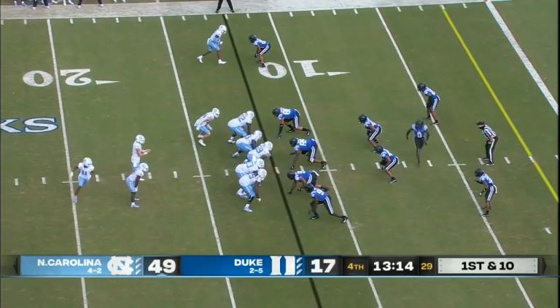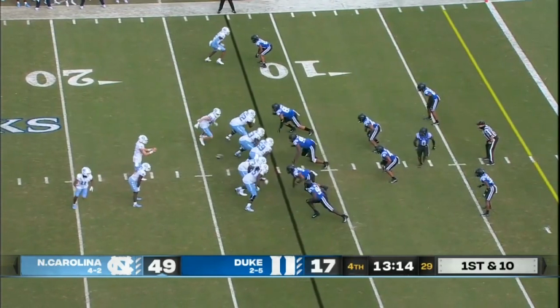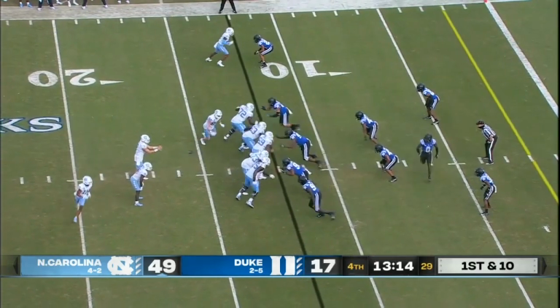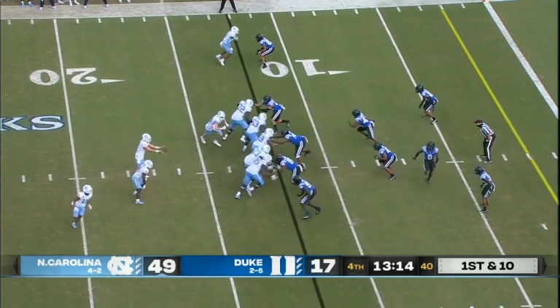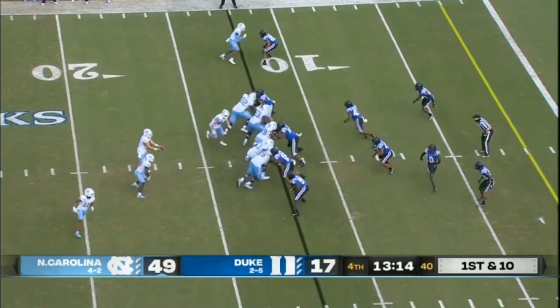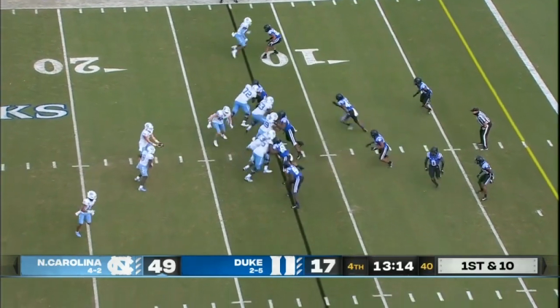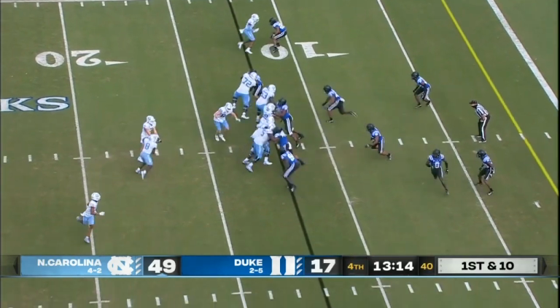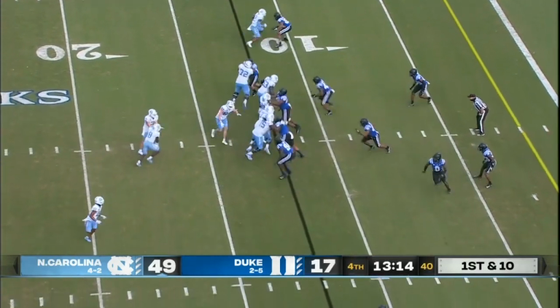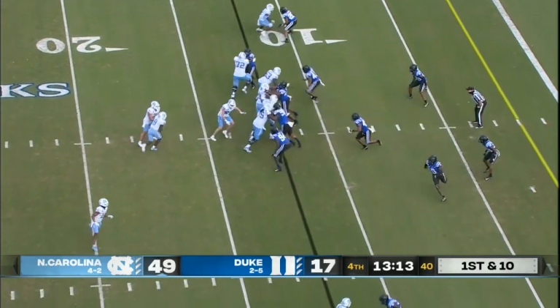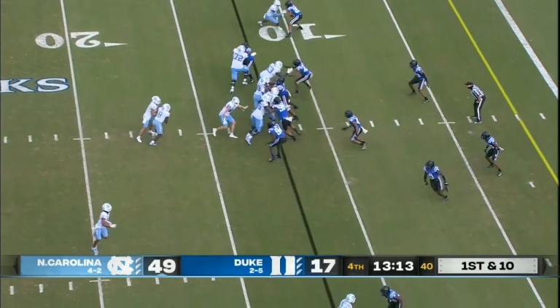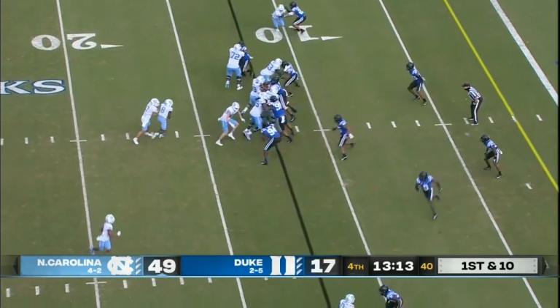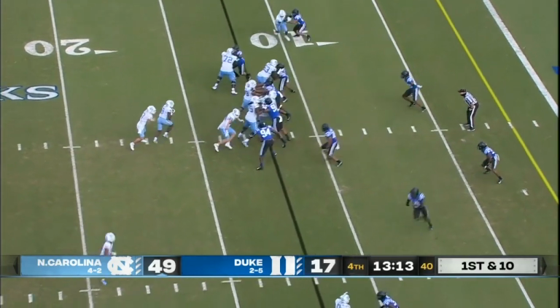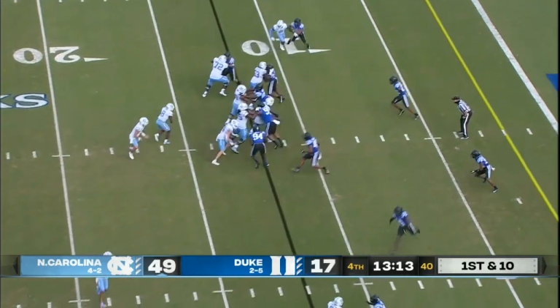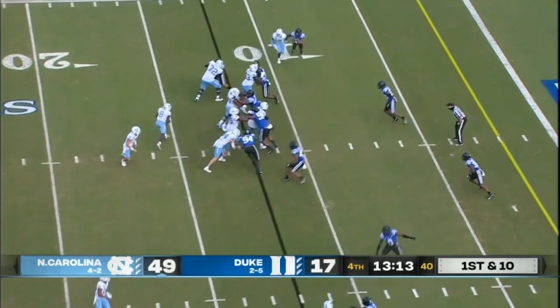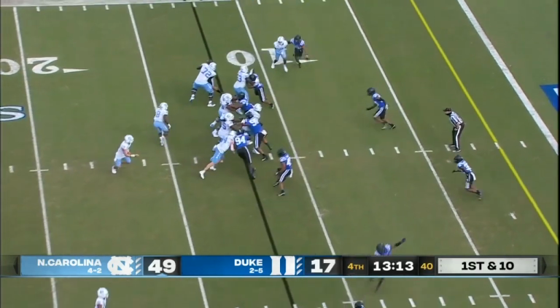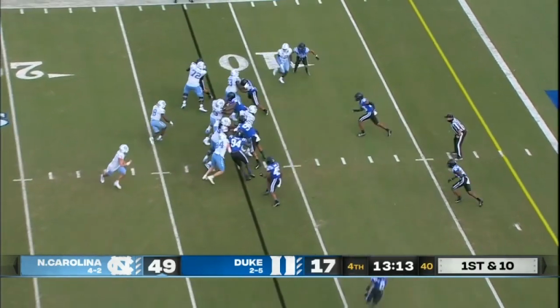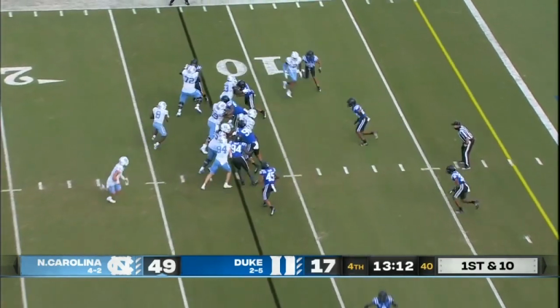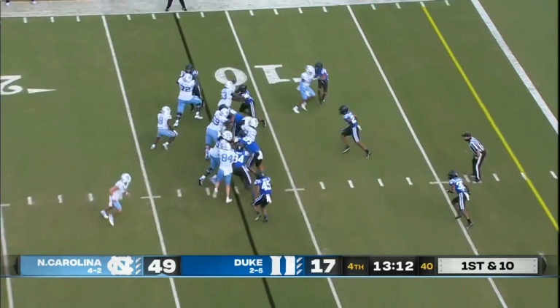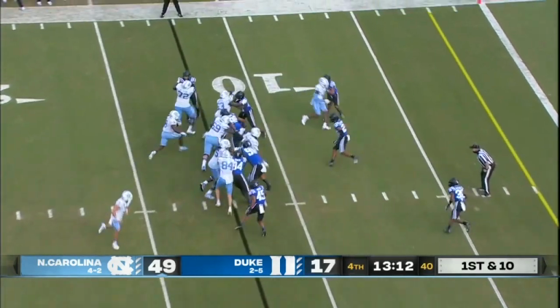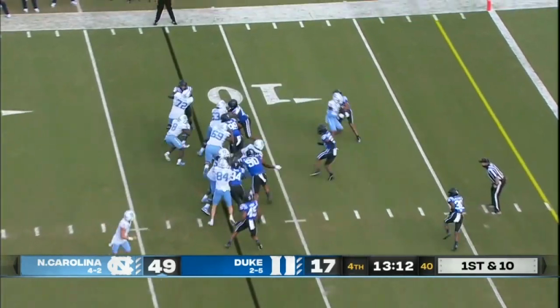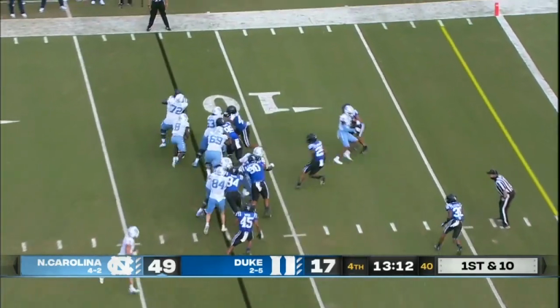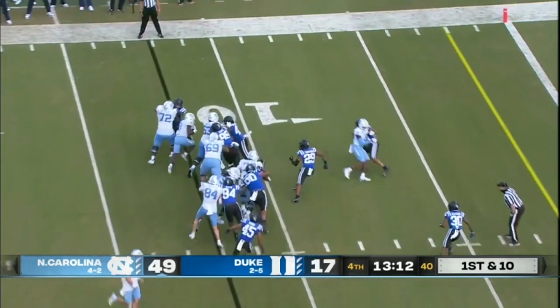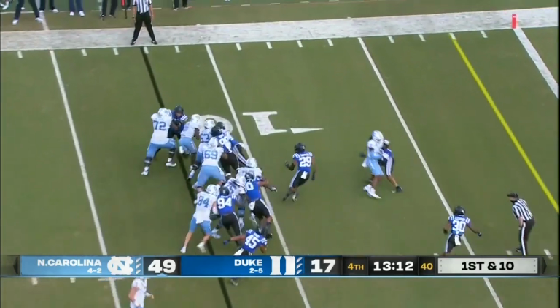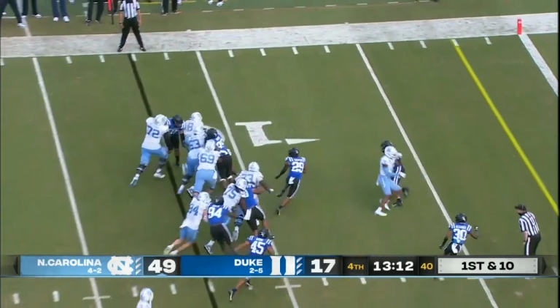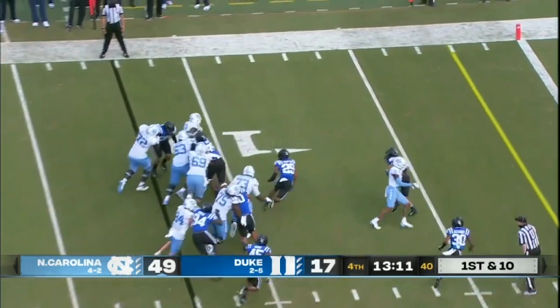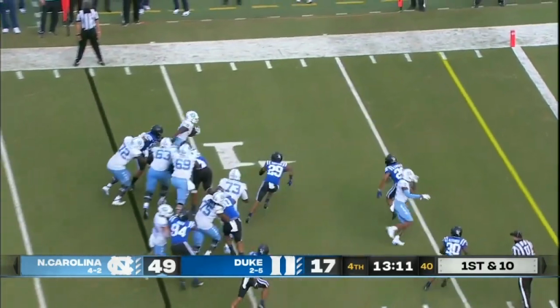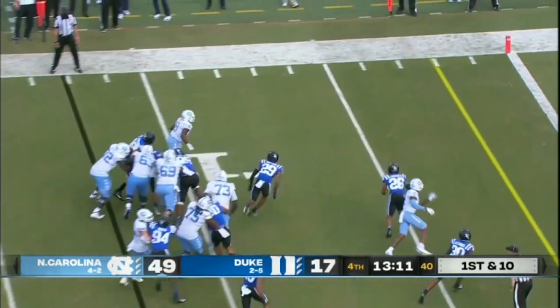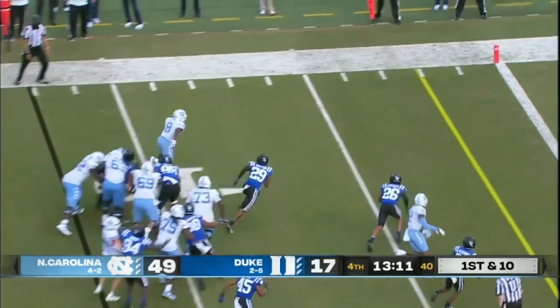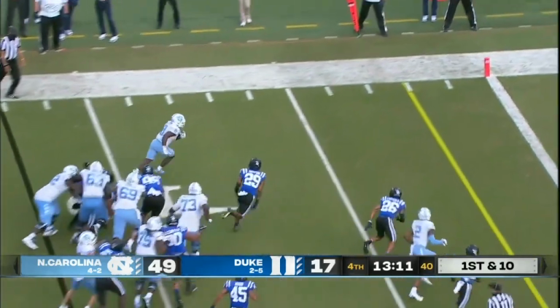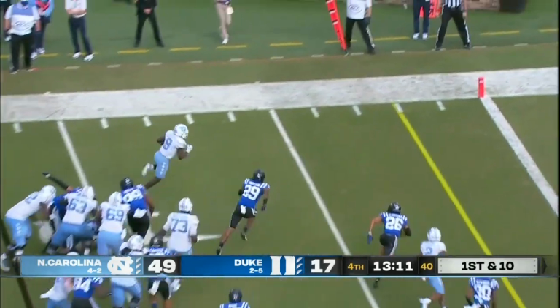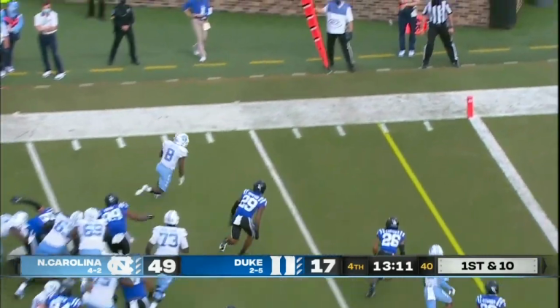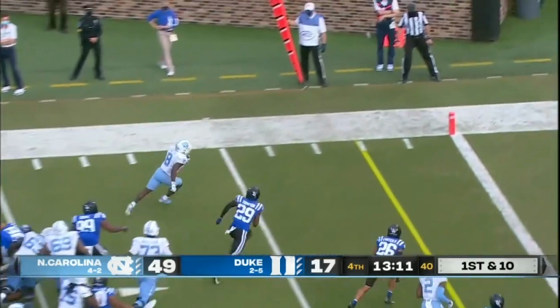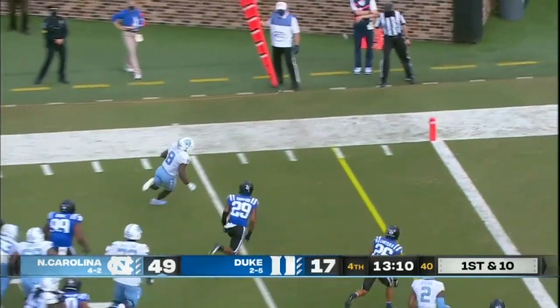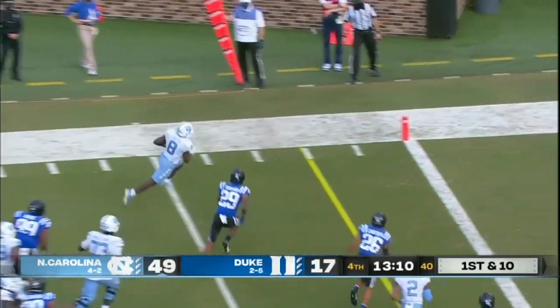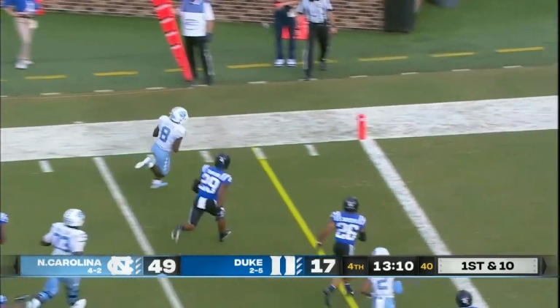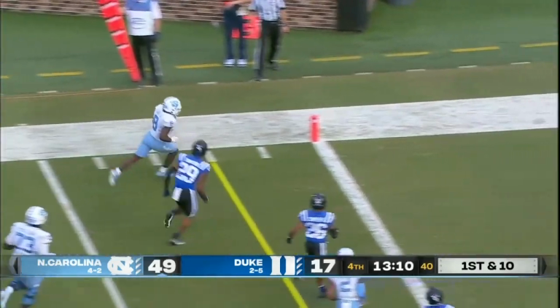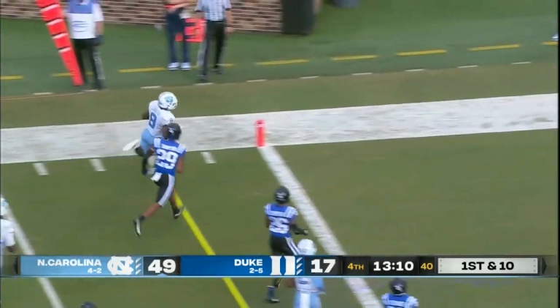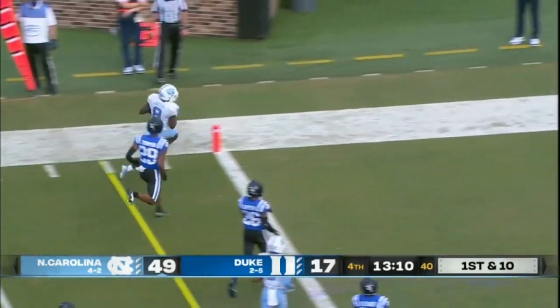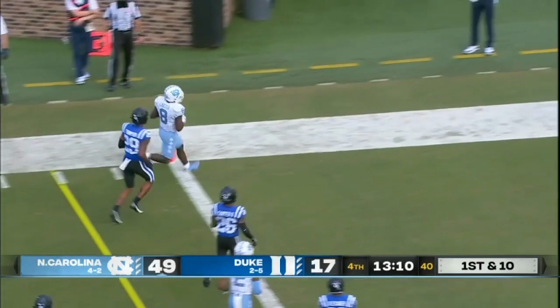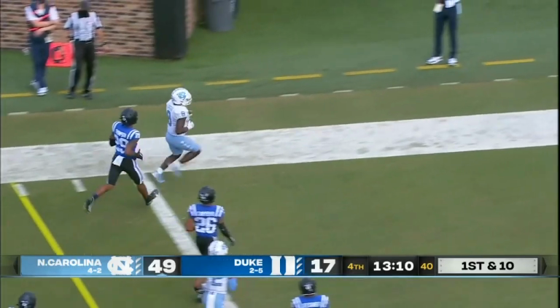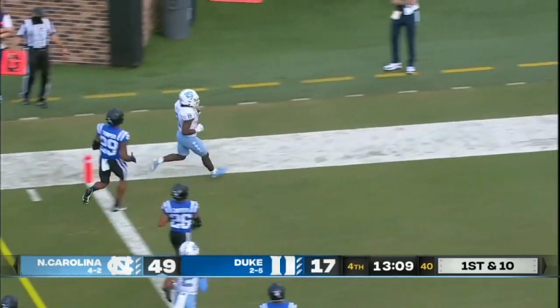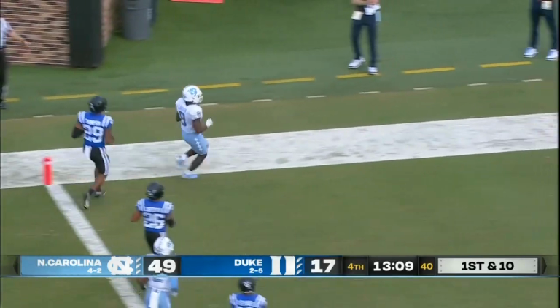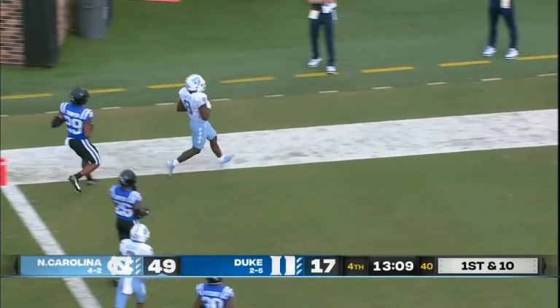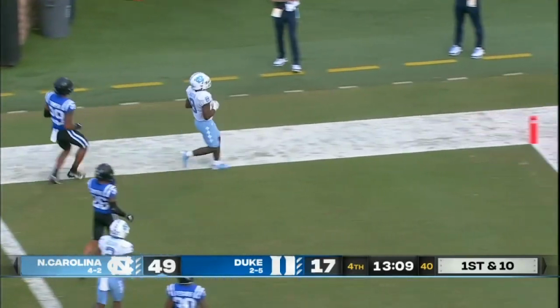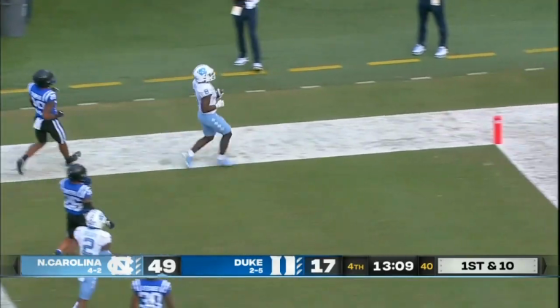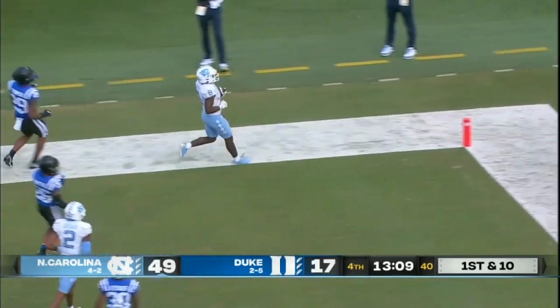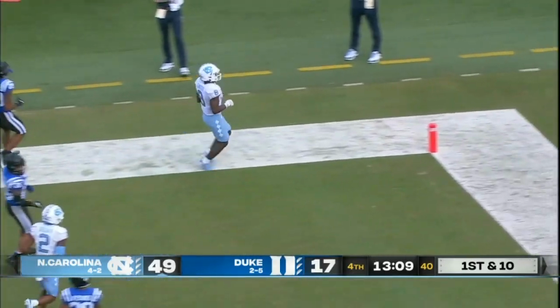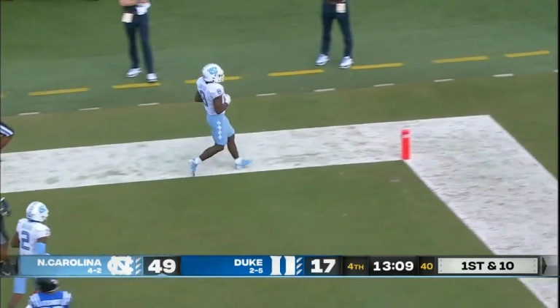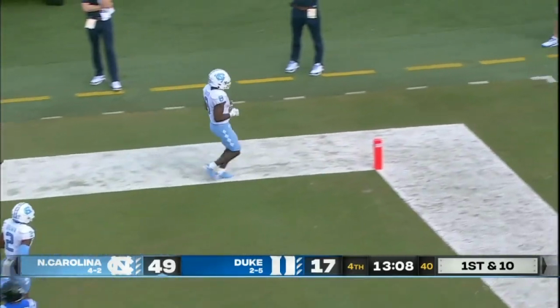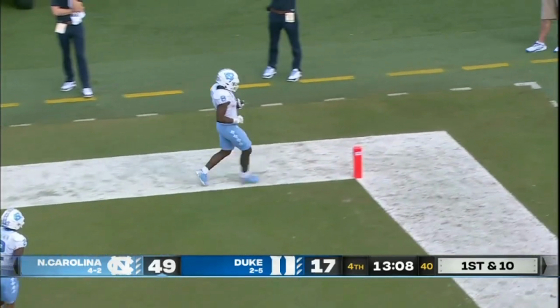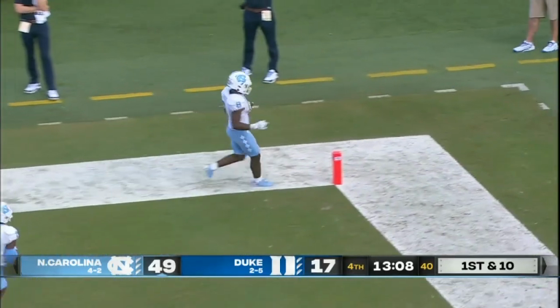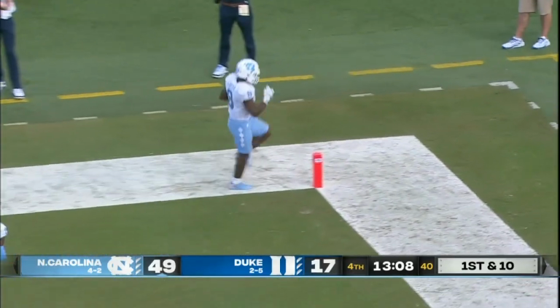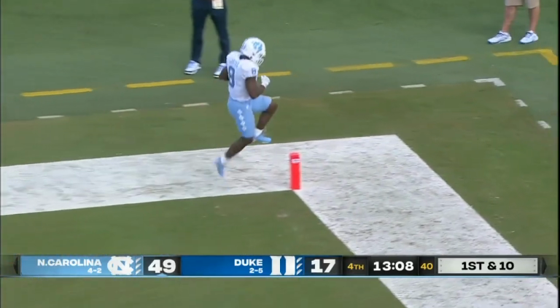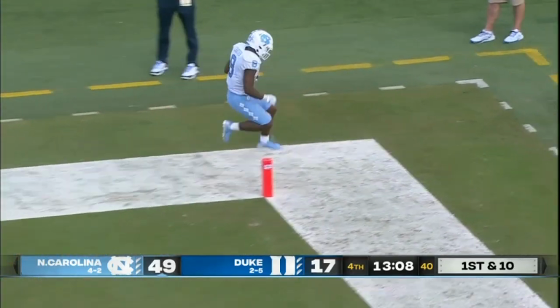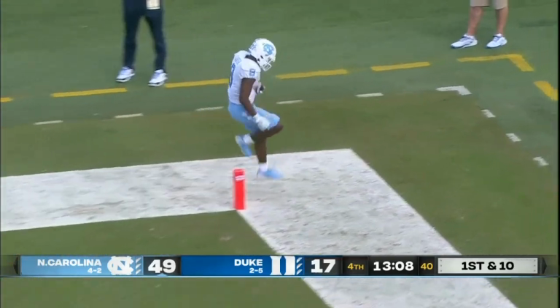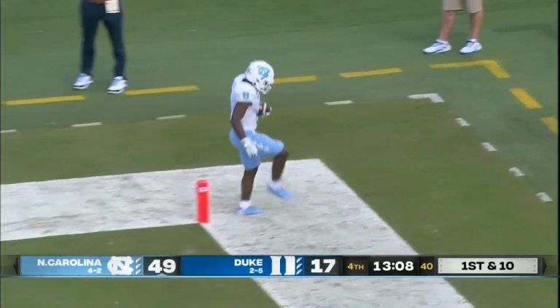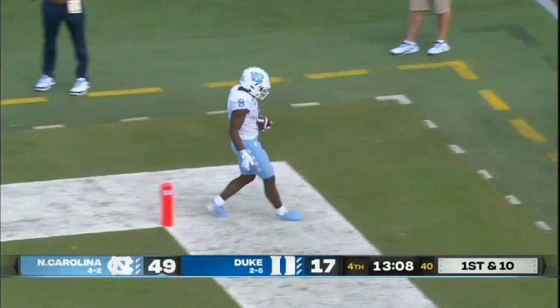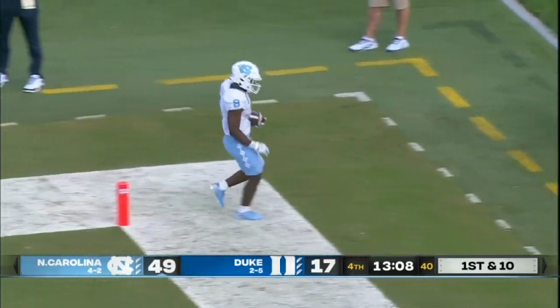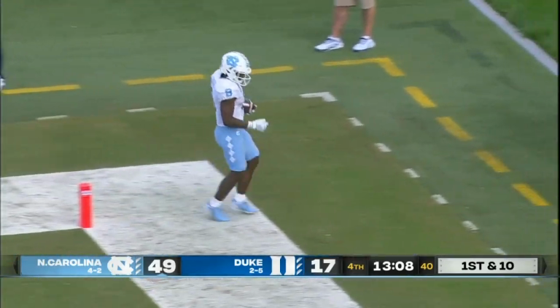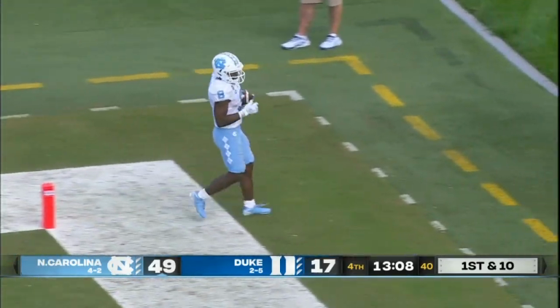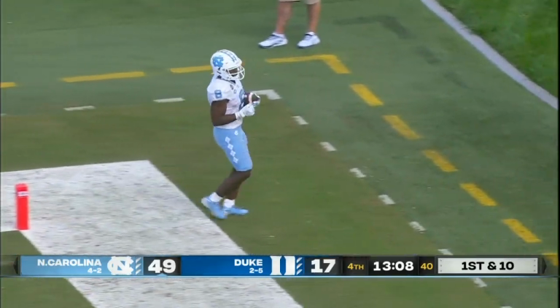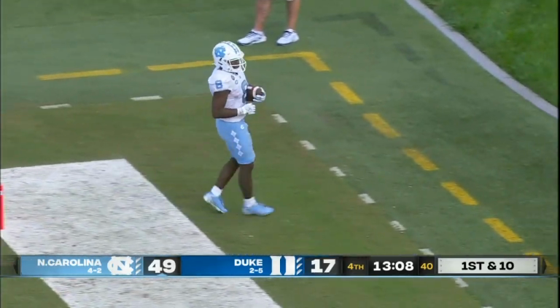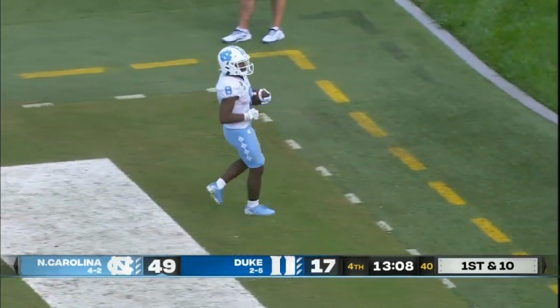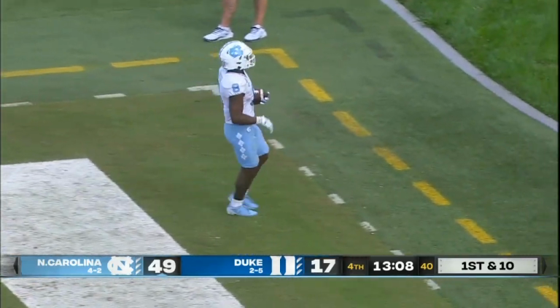Josh Downs comes in motion from left to right, but it will be a run to Michael Carter. Slithers through the left side of the line and trots in.